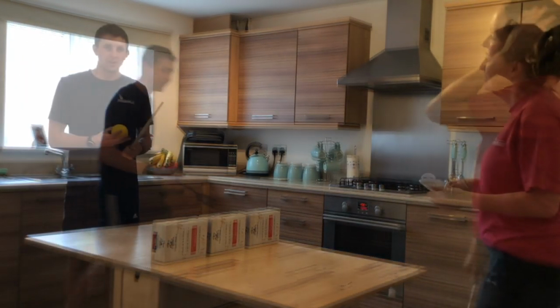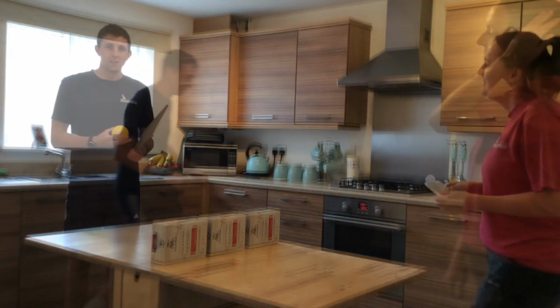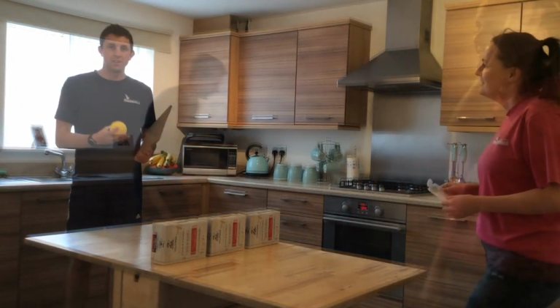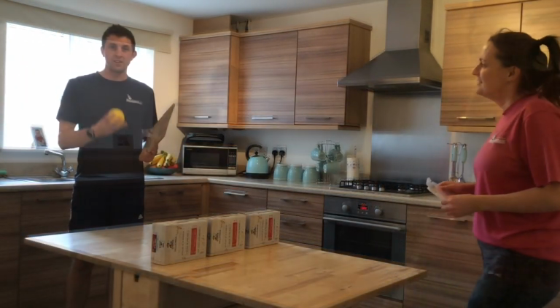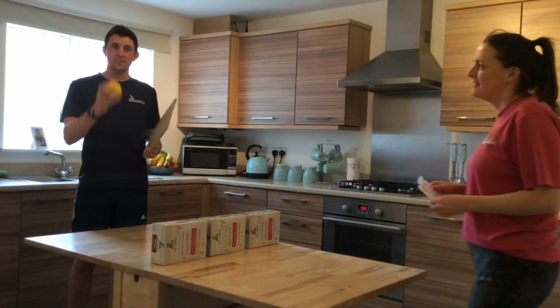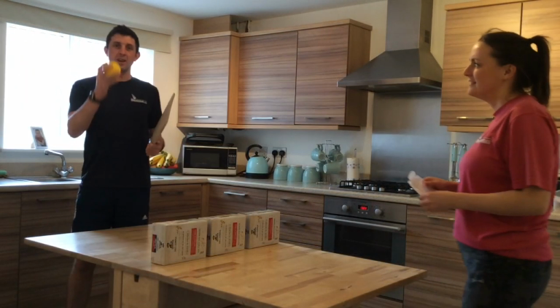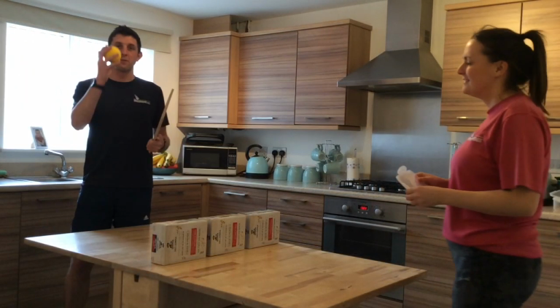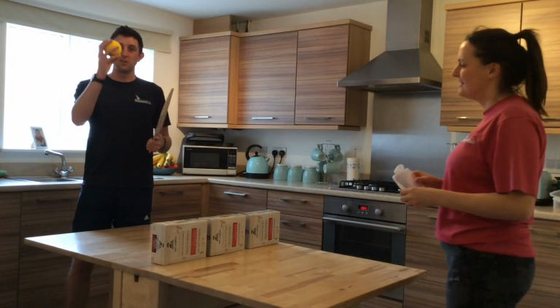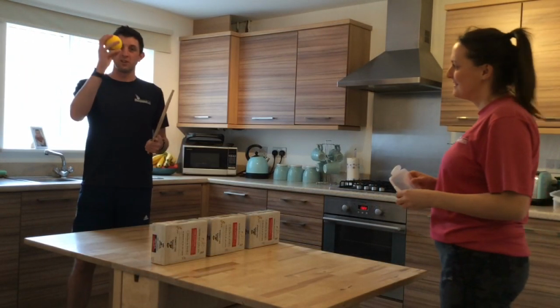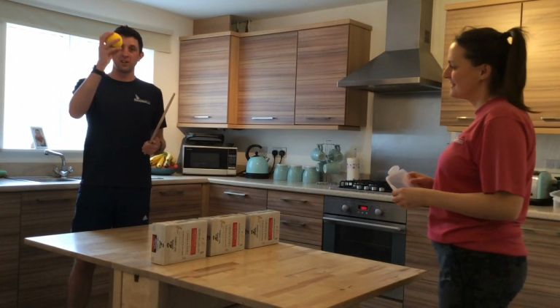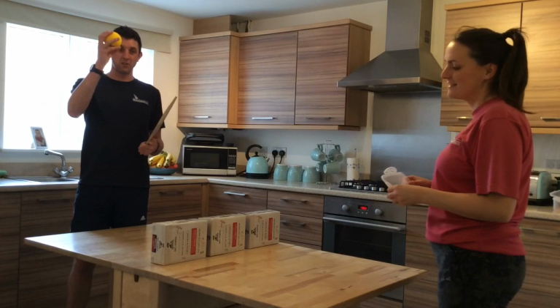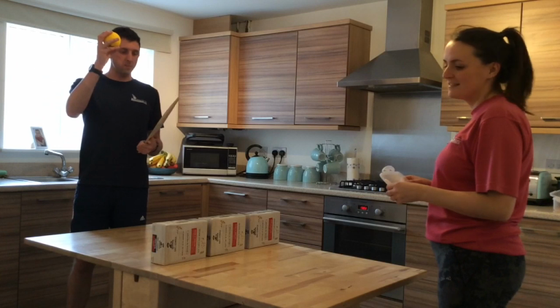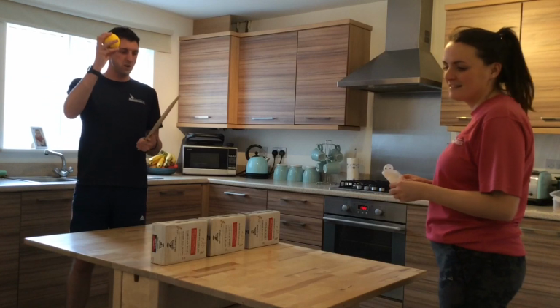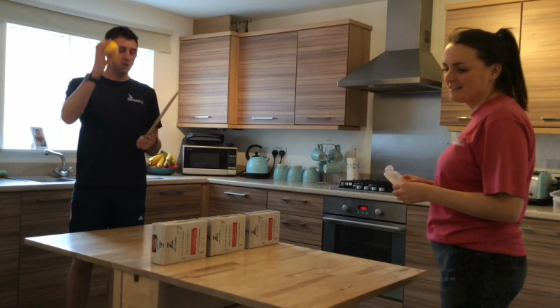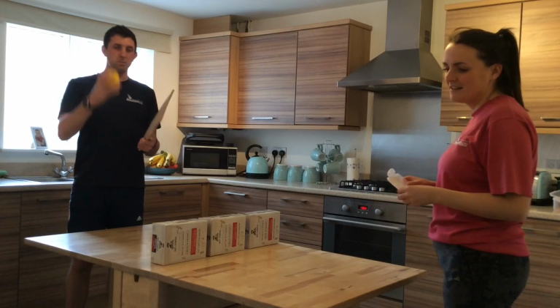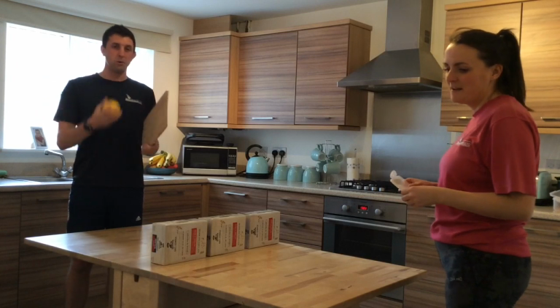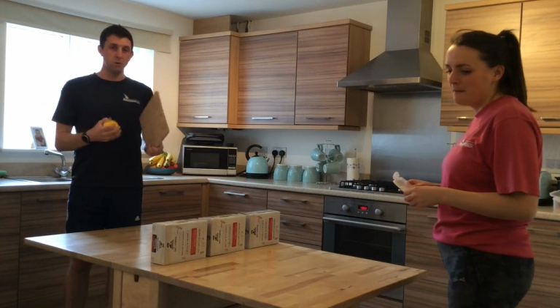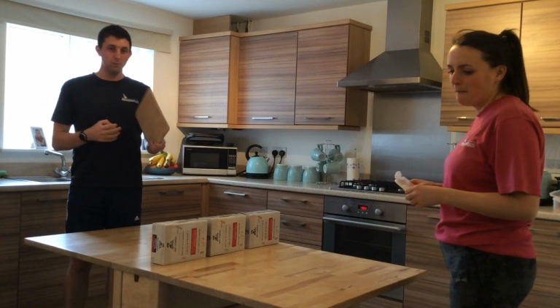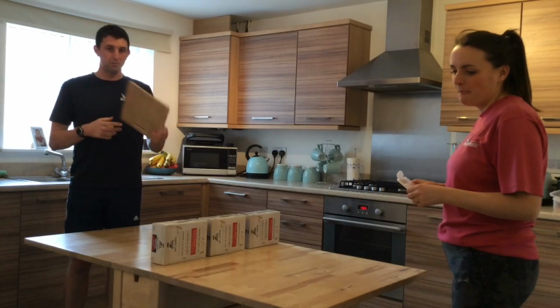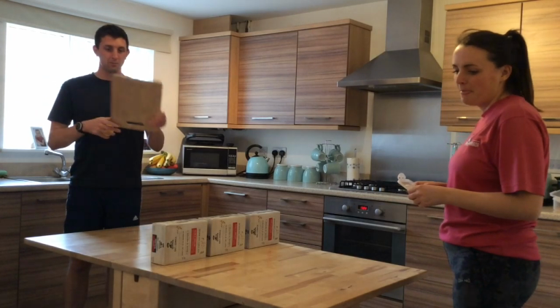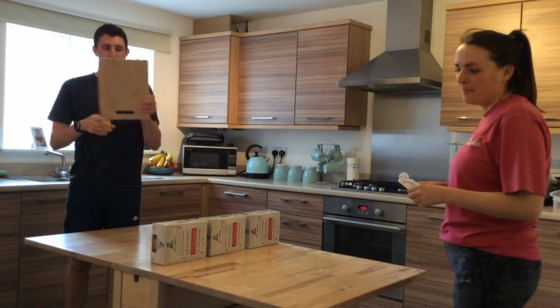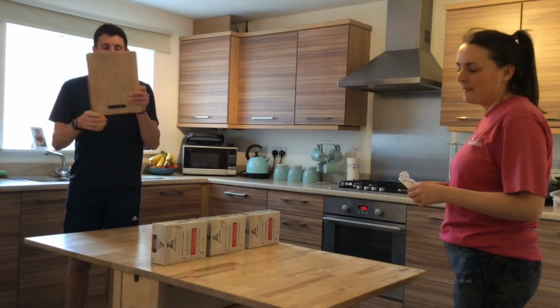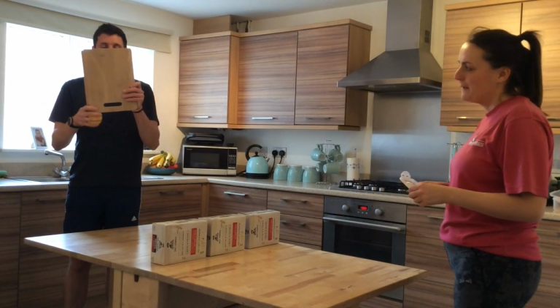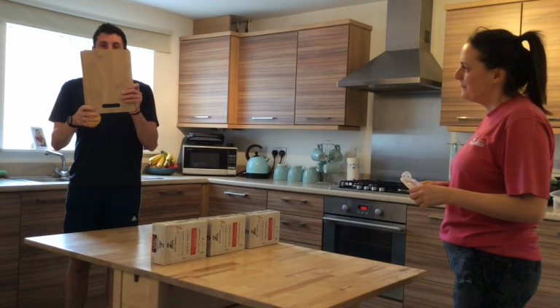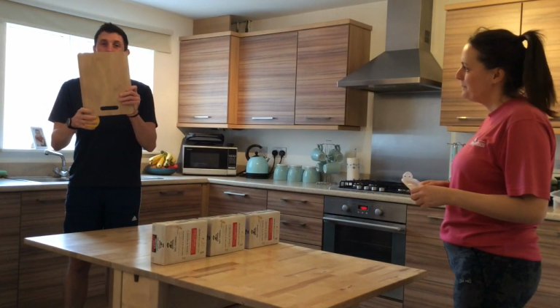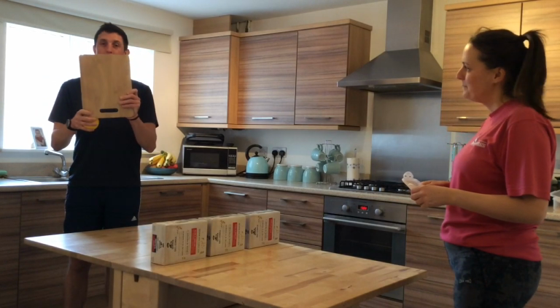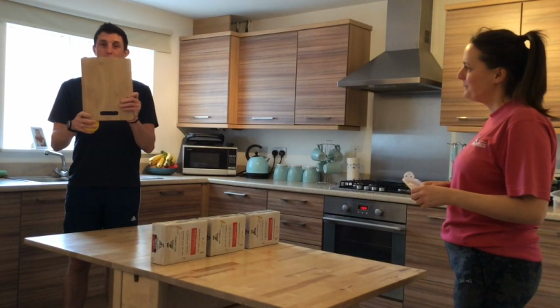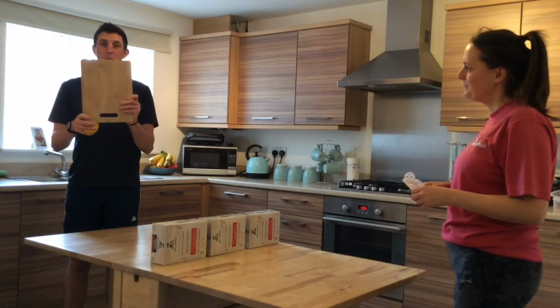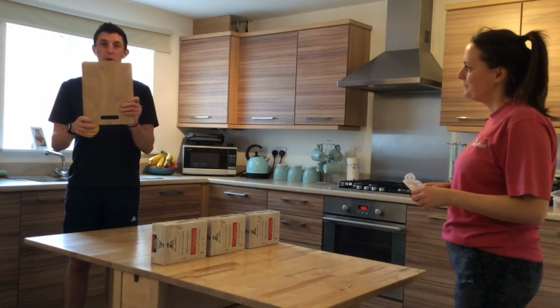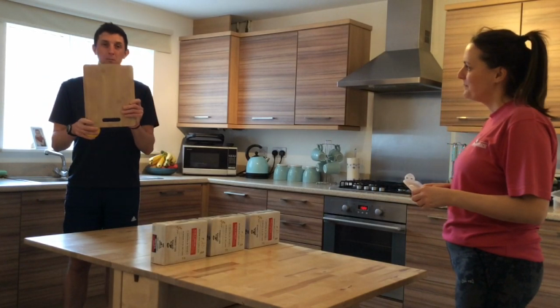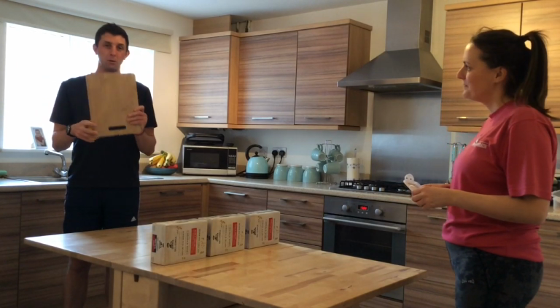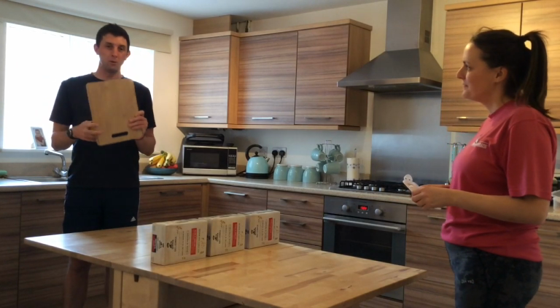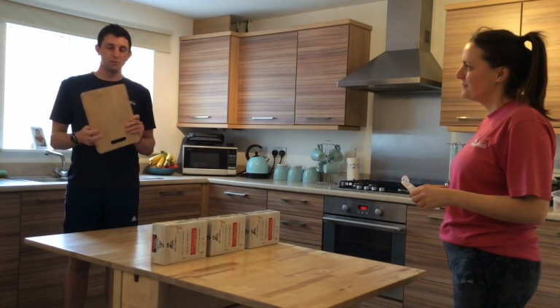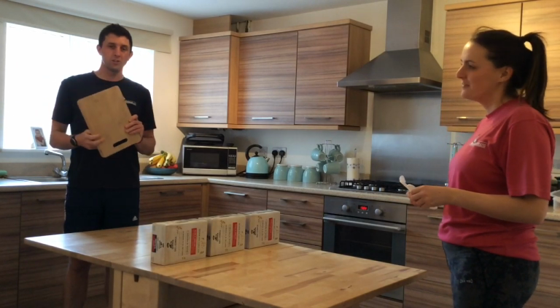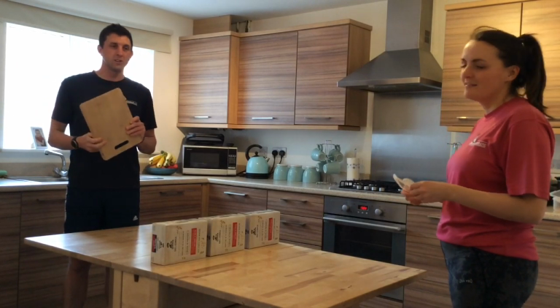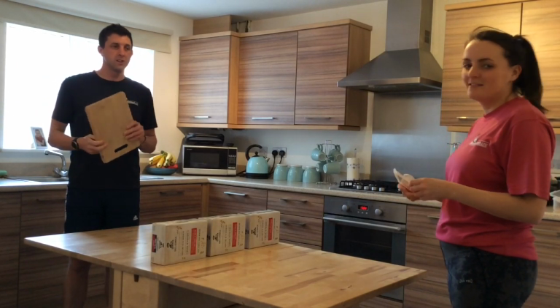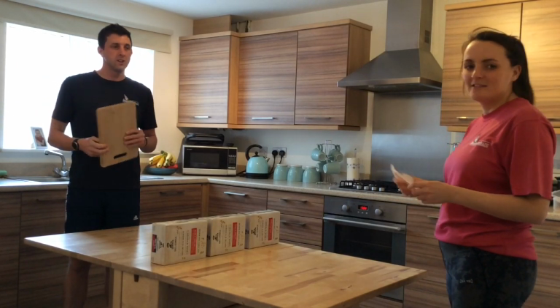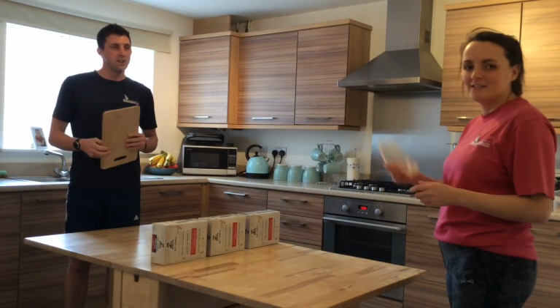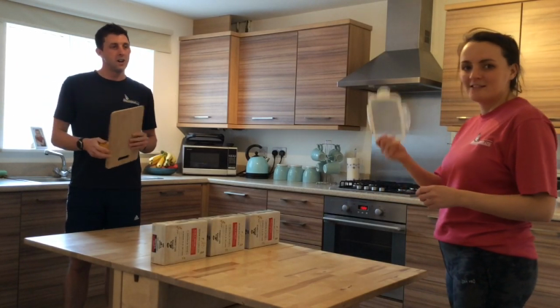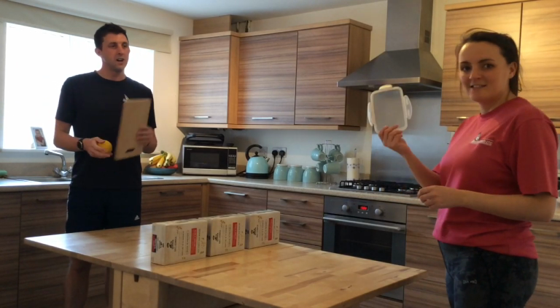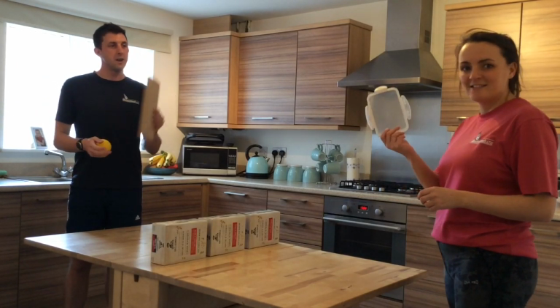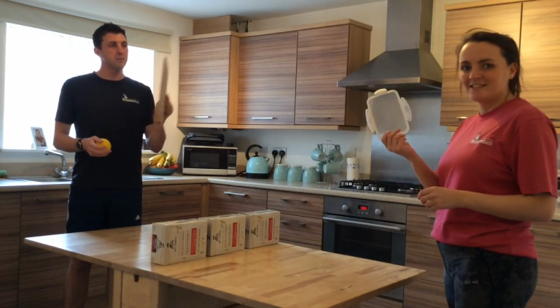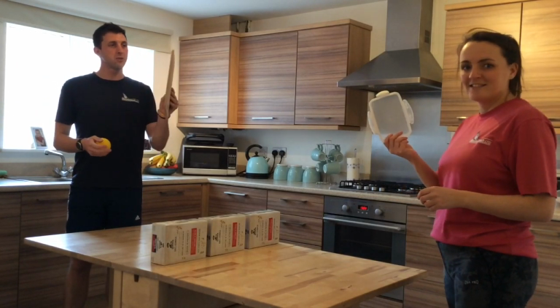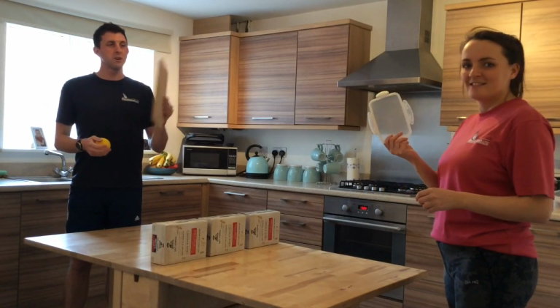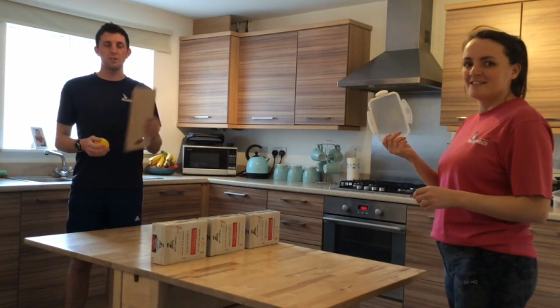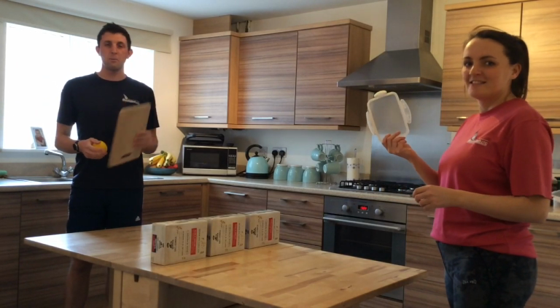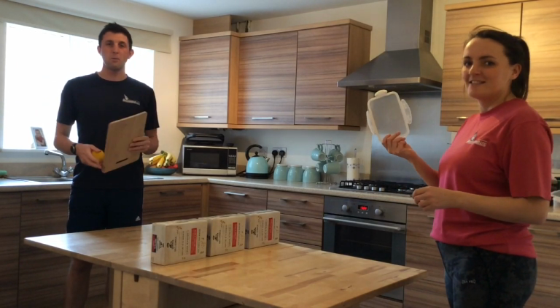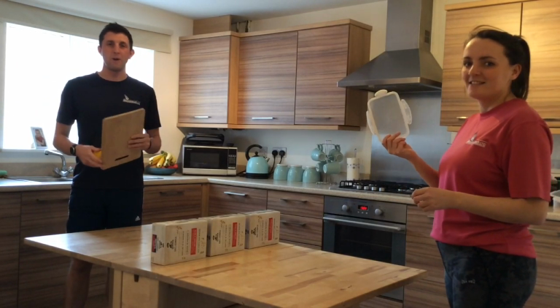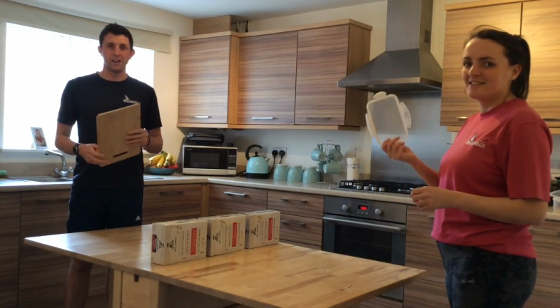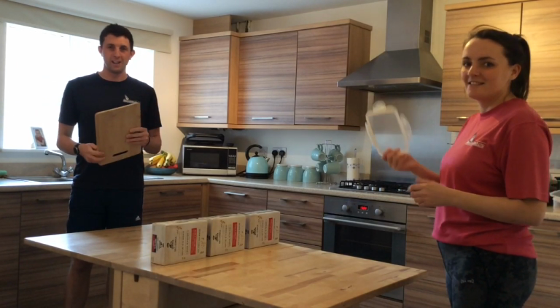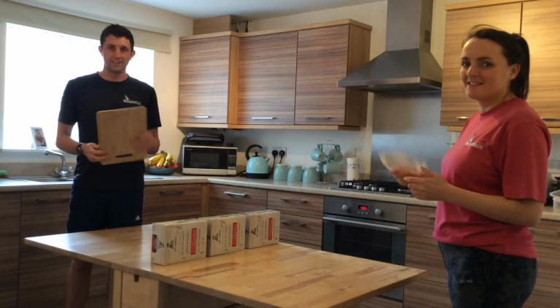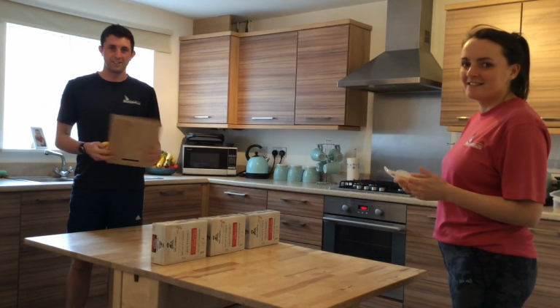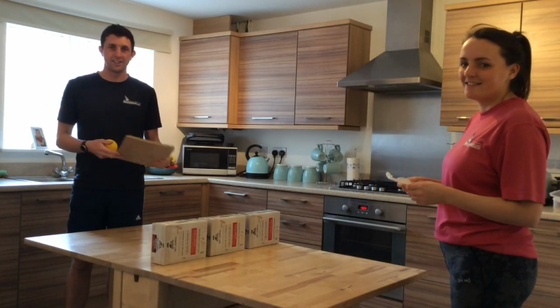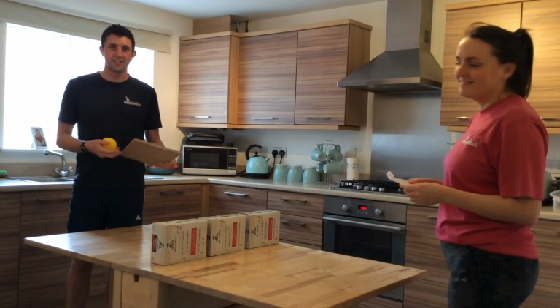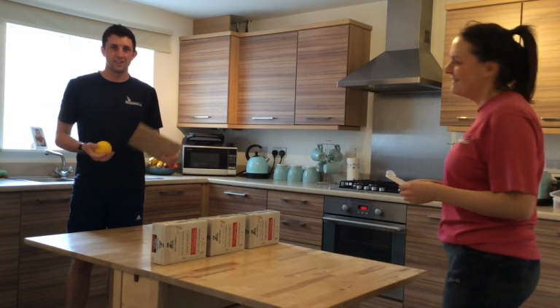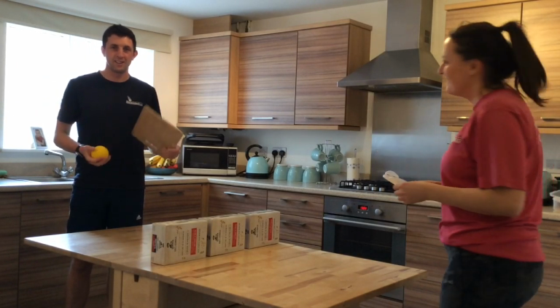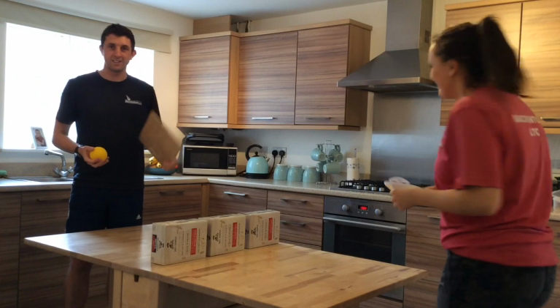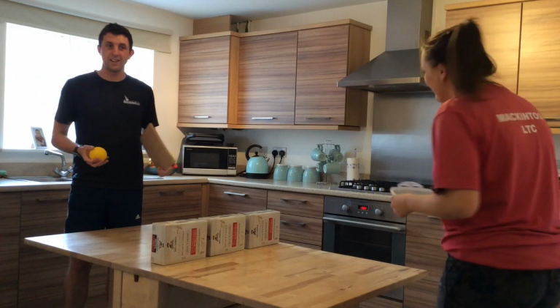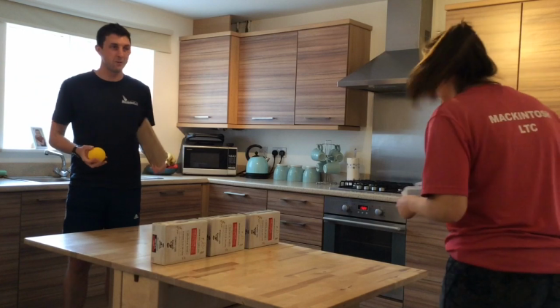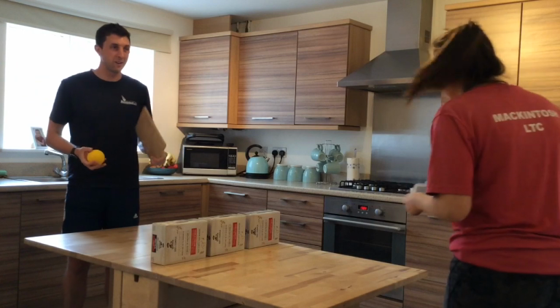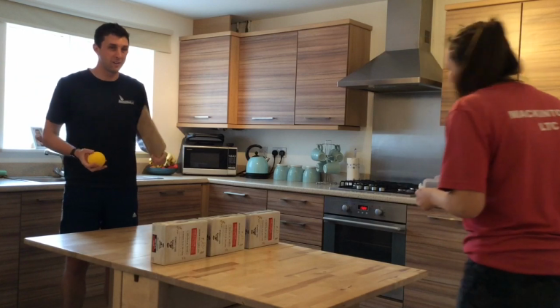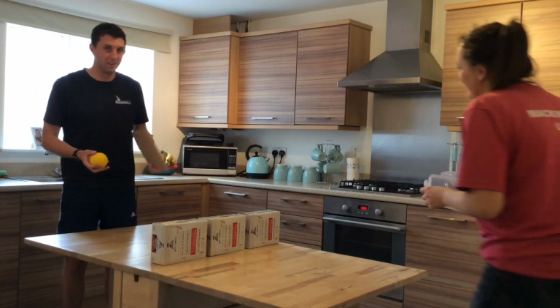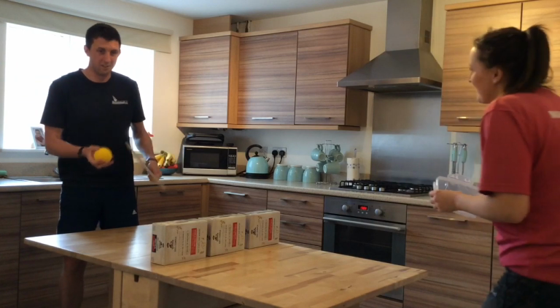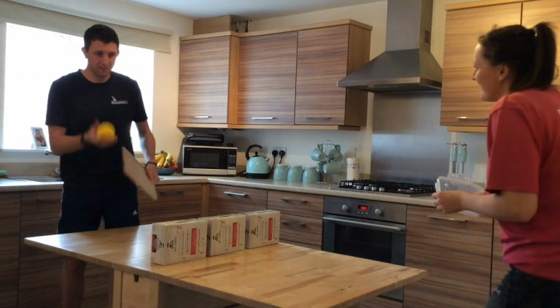This time we're using a sponge ball. I've got a chopping board and Amber's got a Tupperware lid. Let's see how we get on.